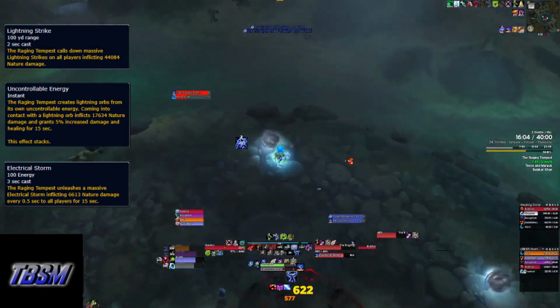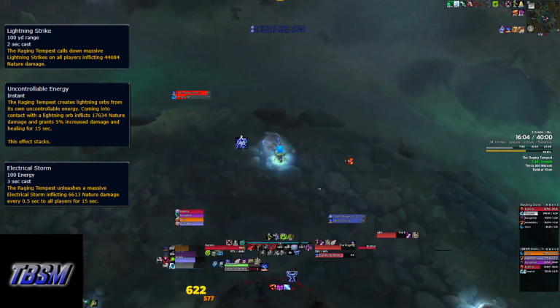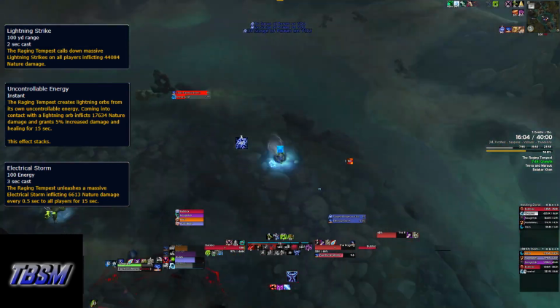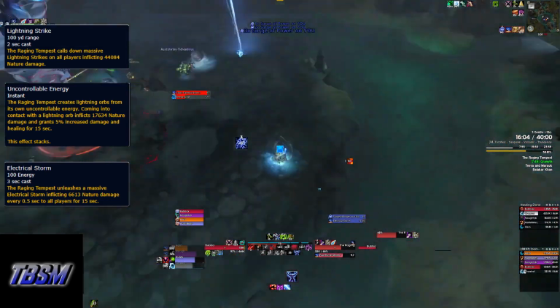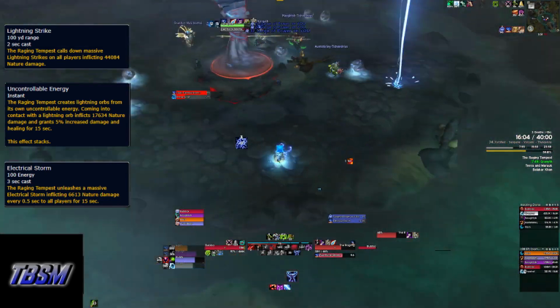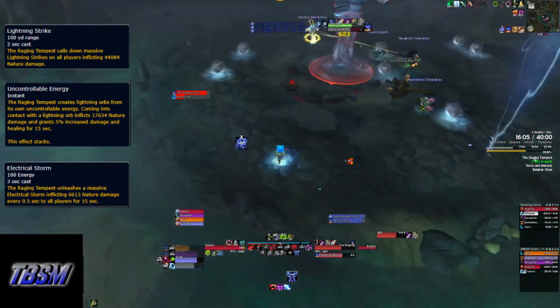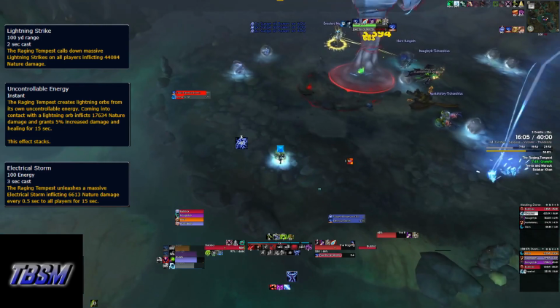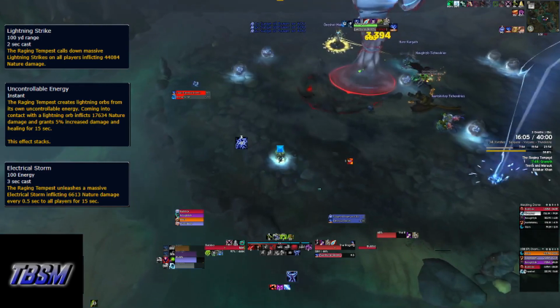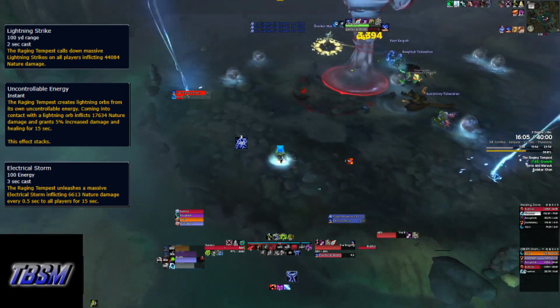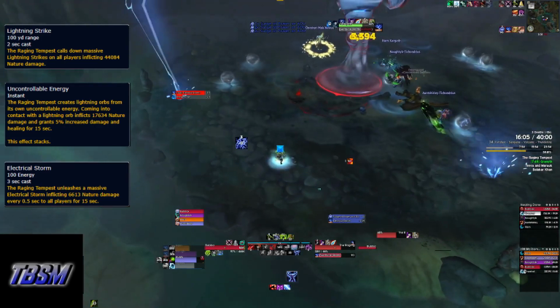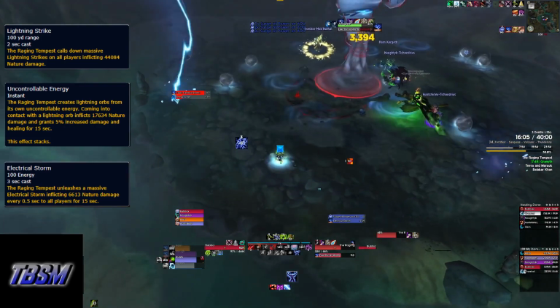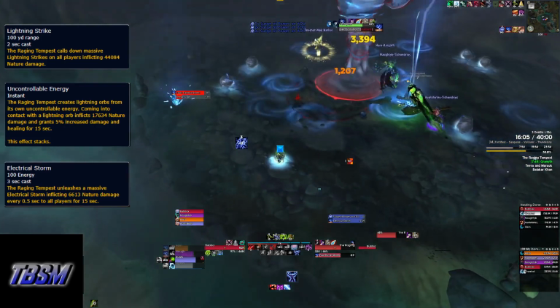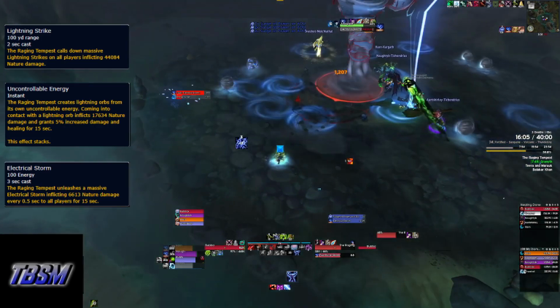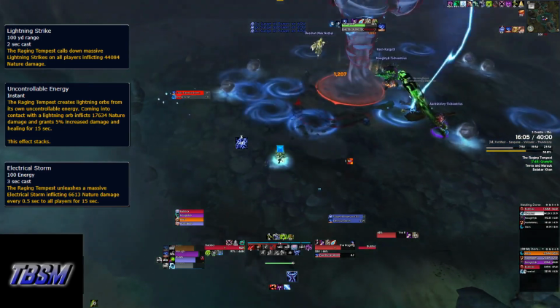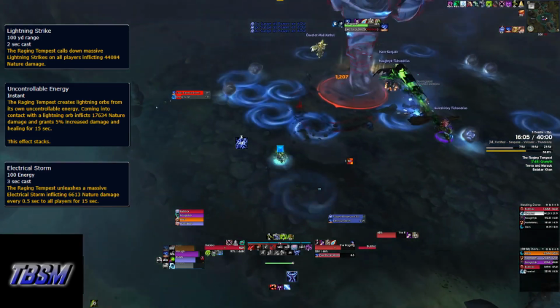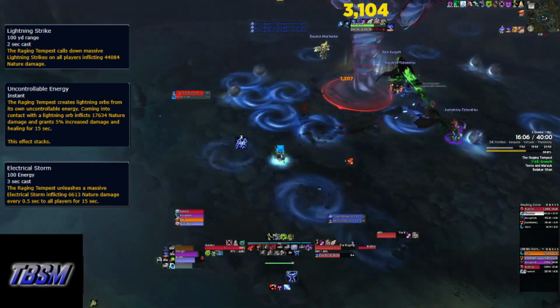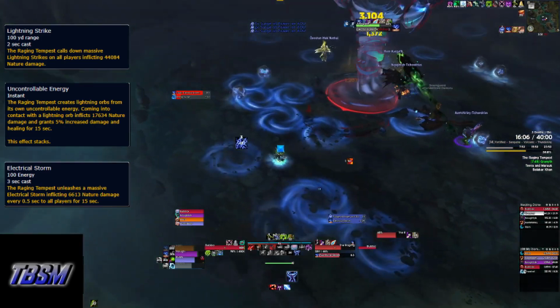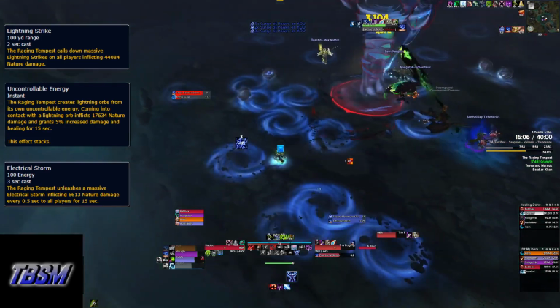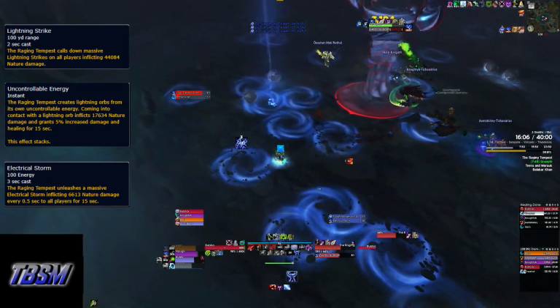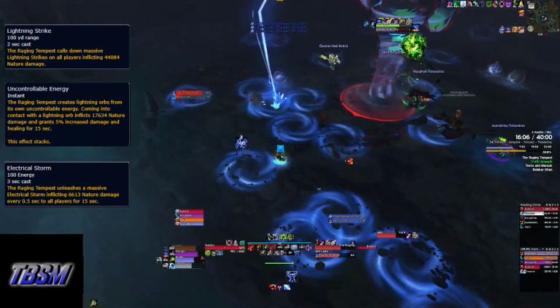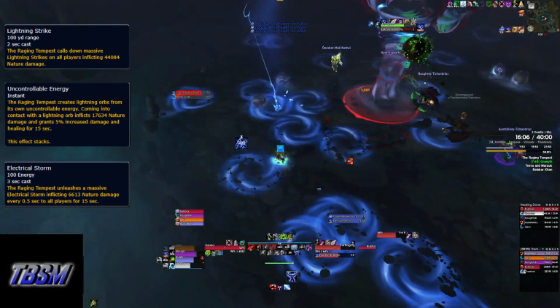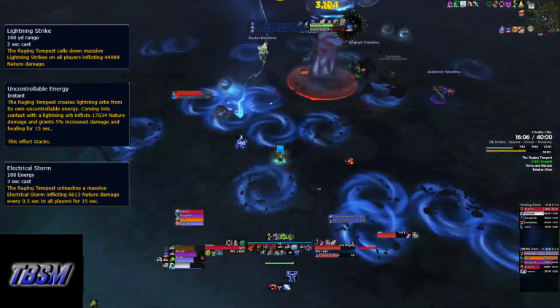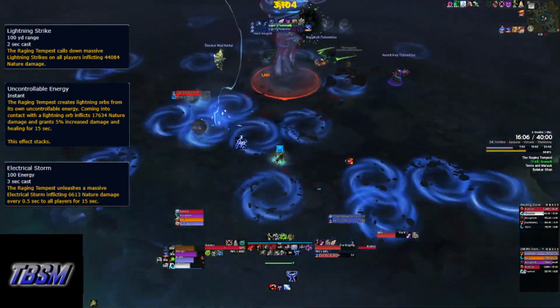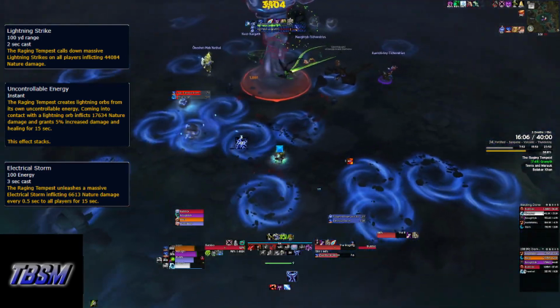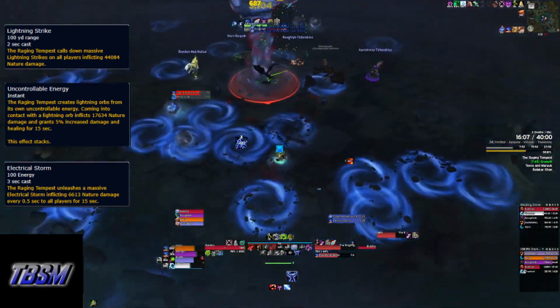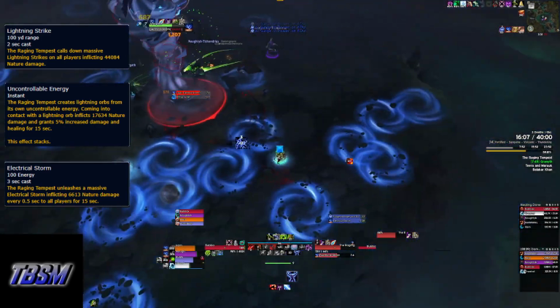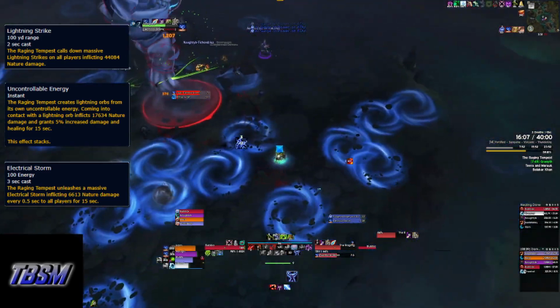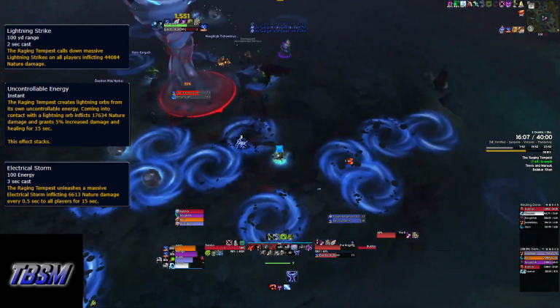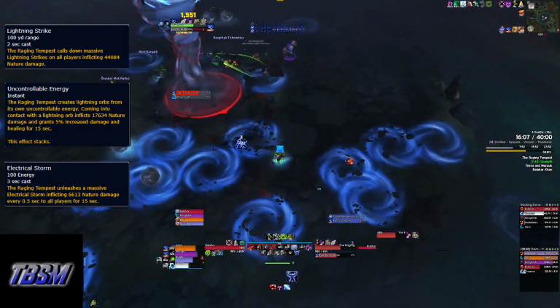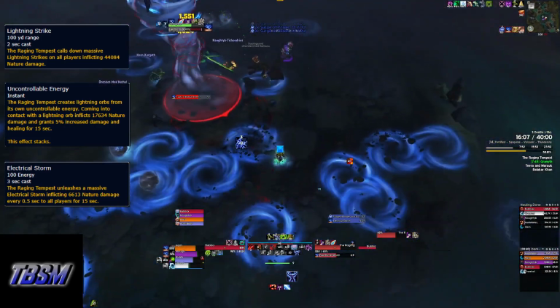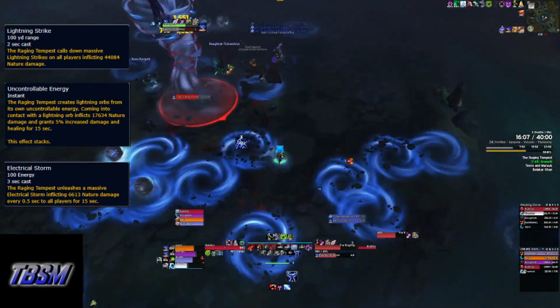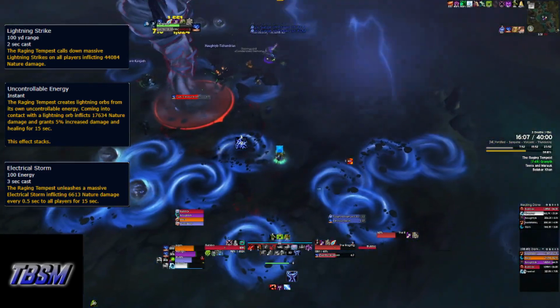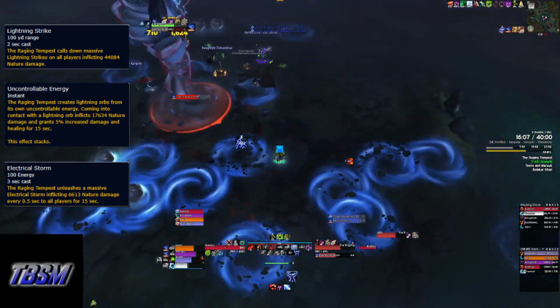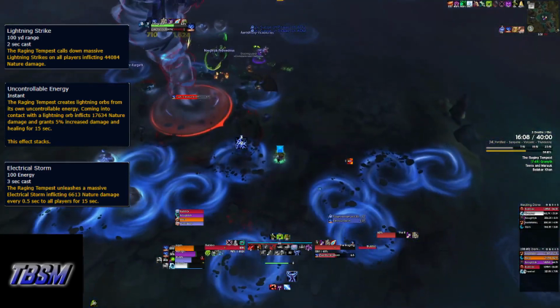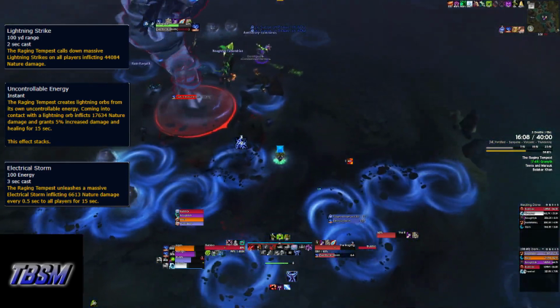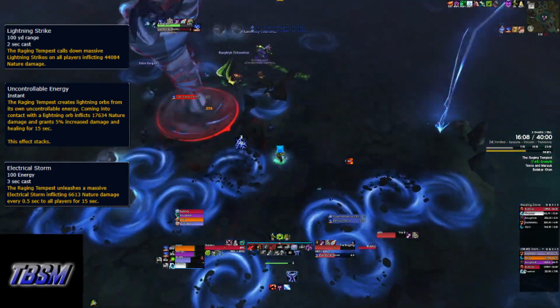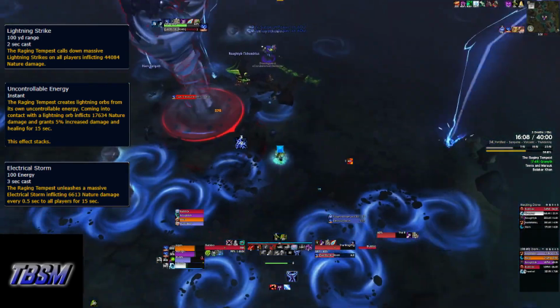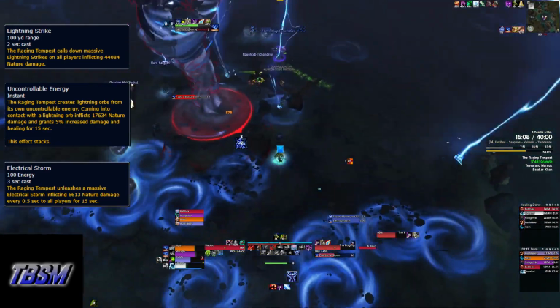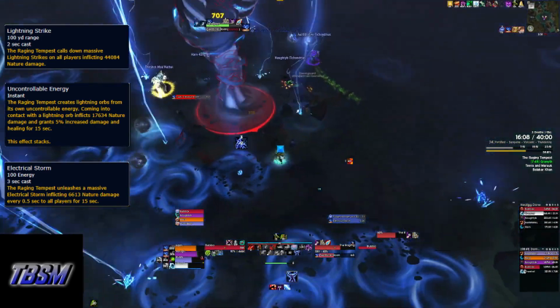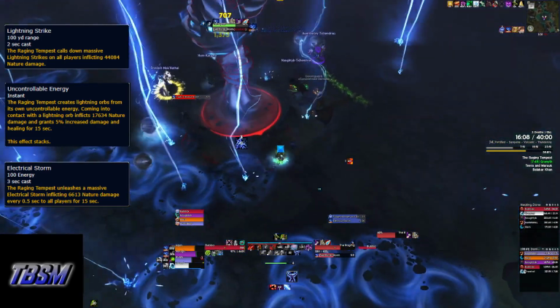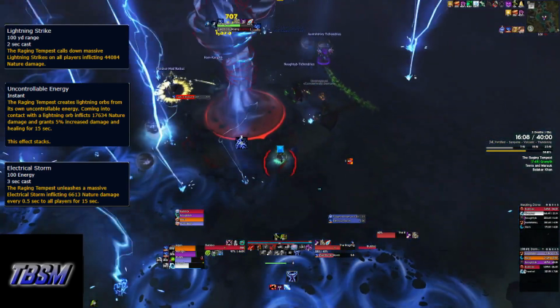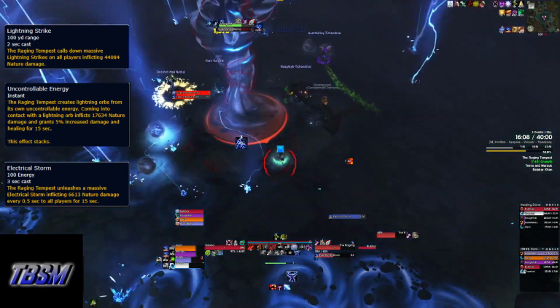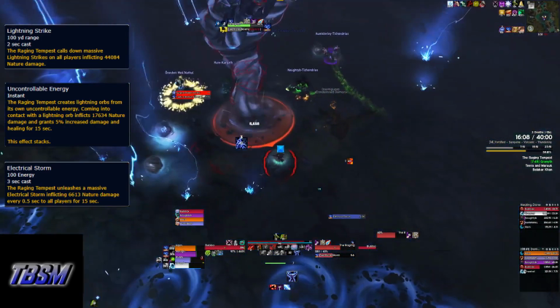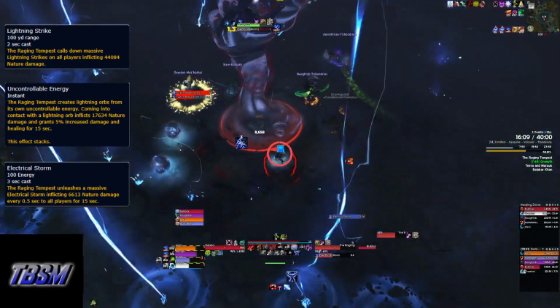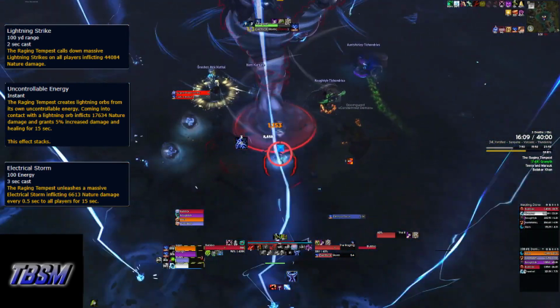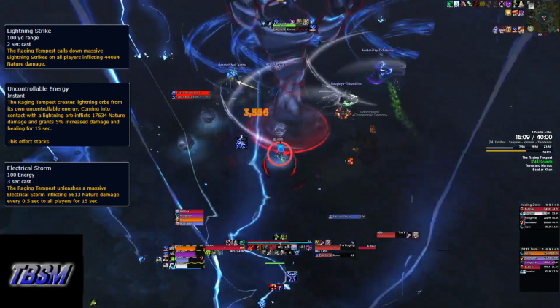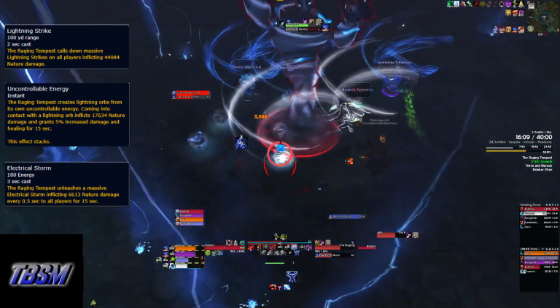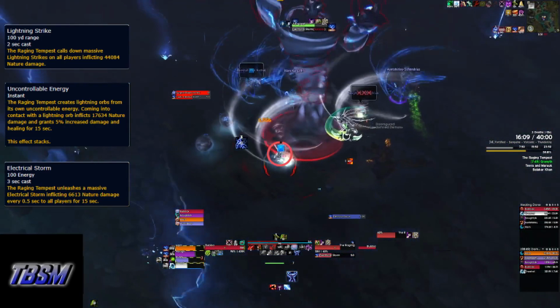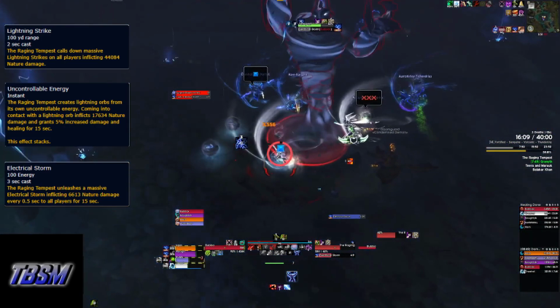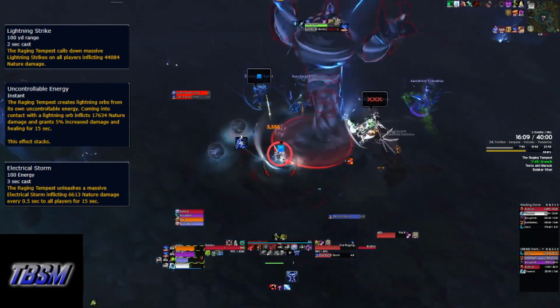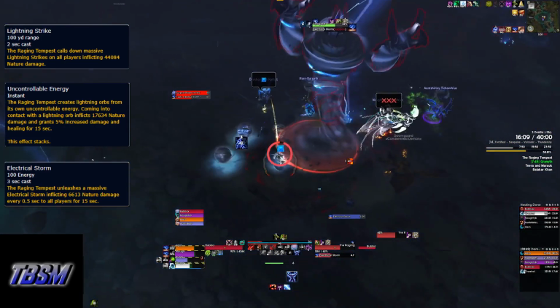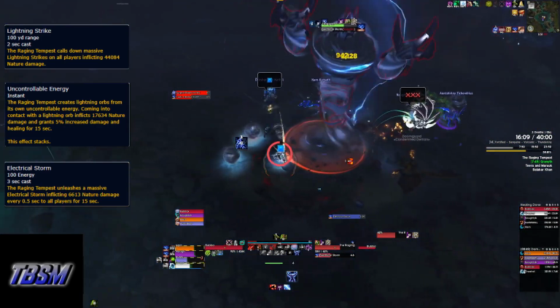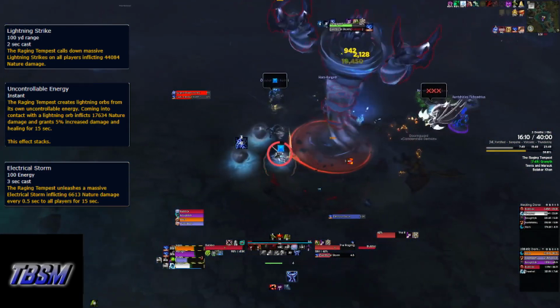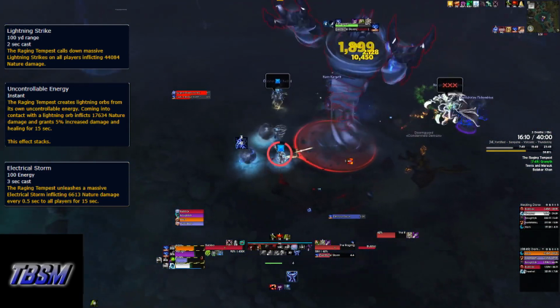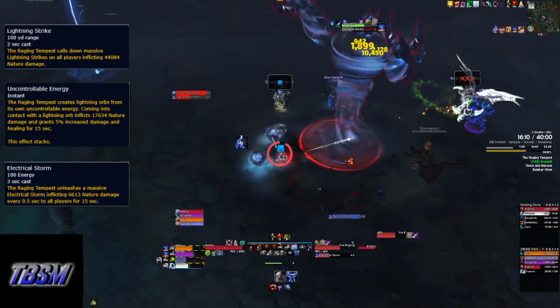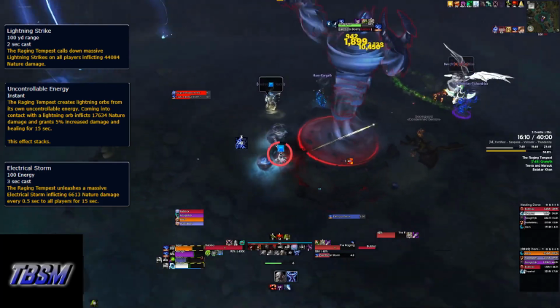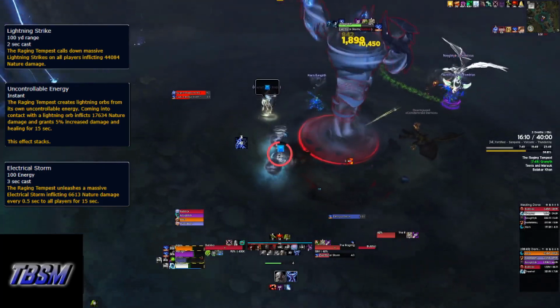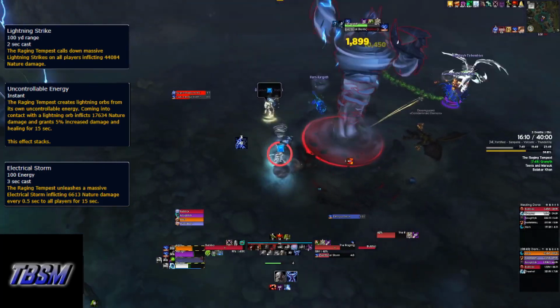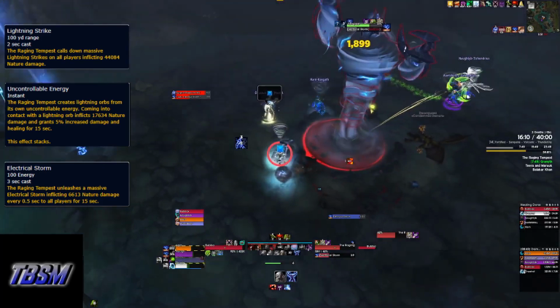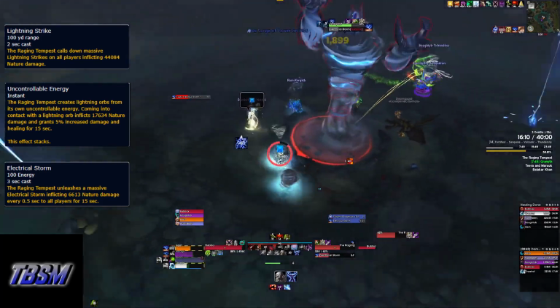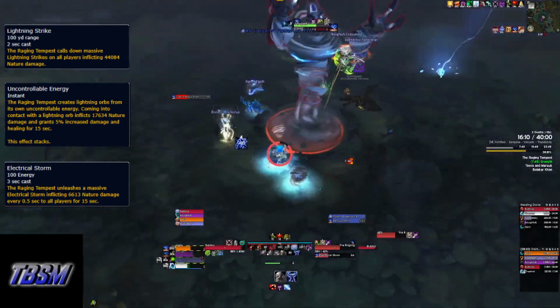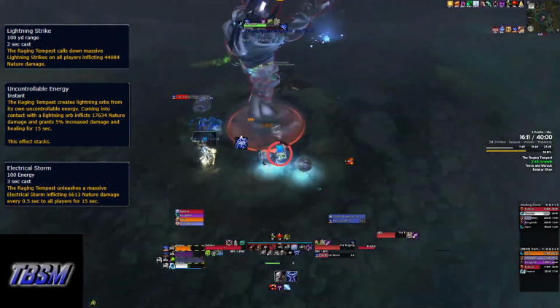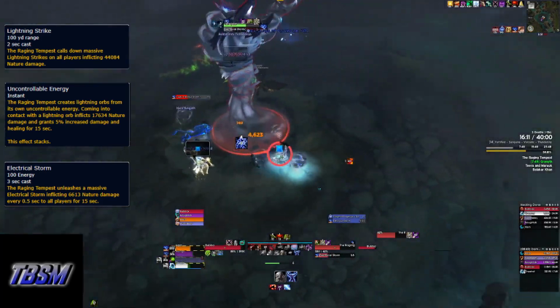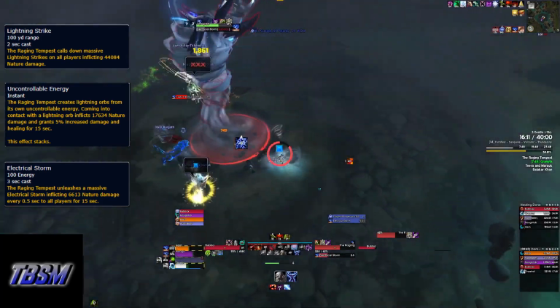The third ability is Electrical Storm, and this deals damage to everybody. It's mainly a healer check, but you can help out by popping a defensive cooldown.